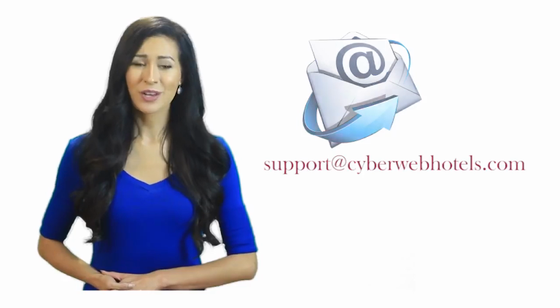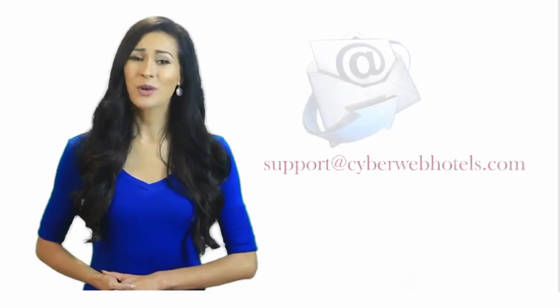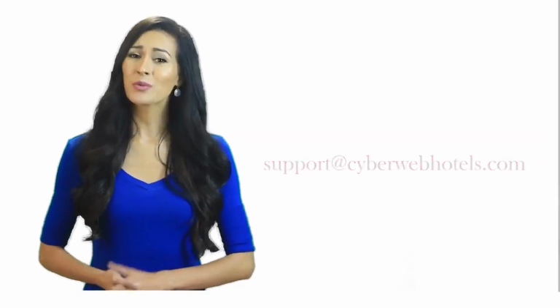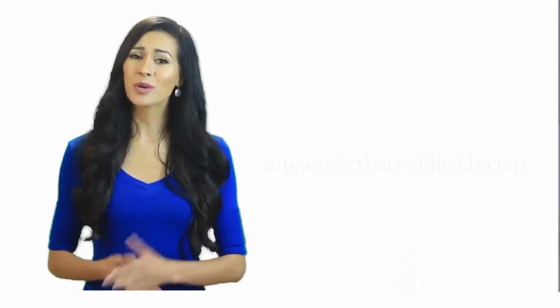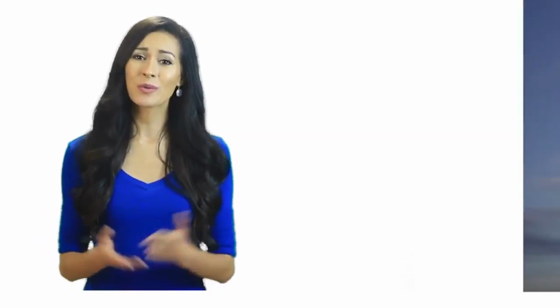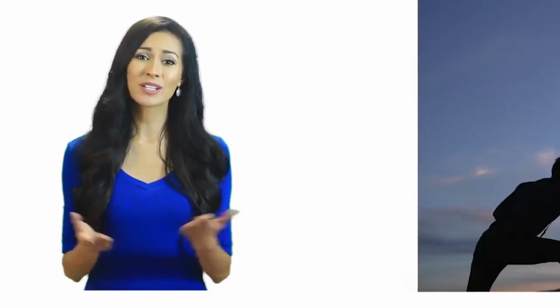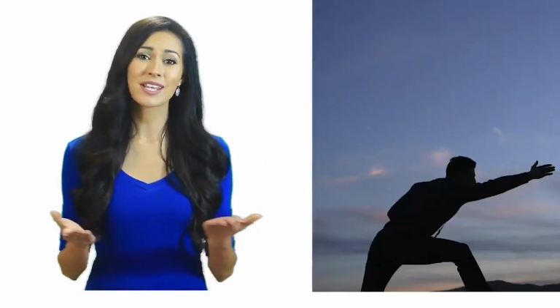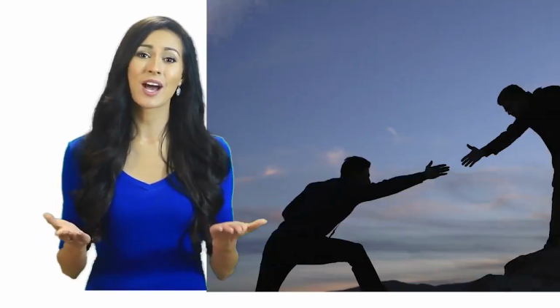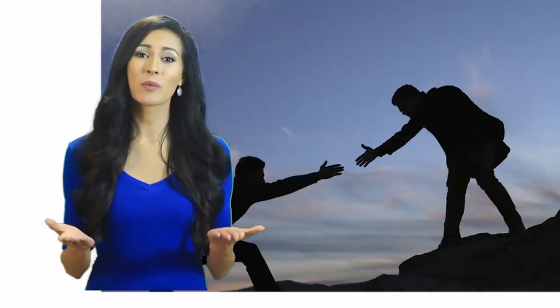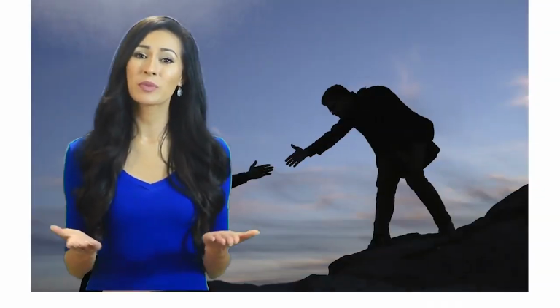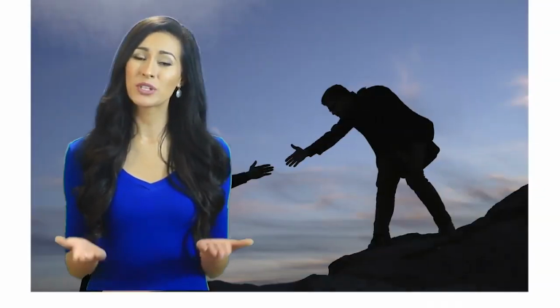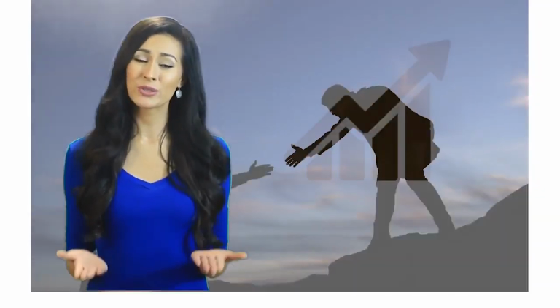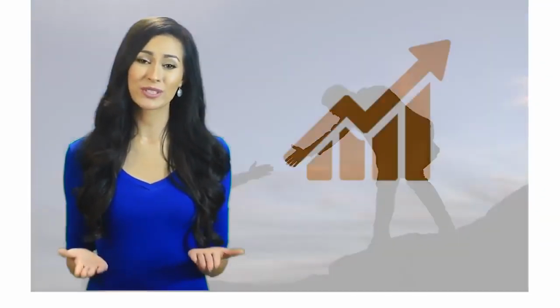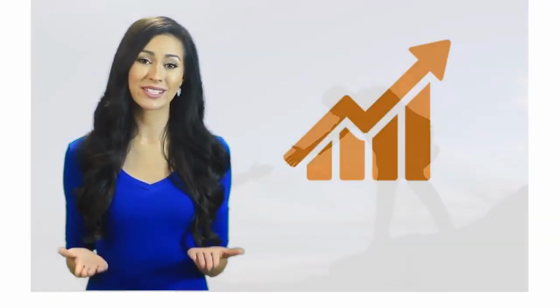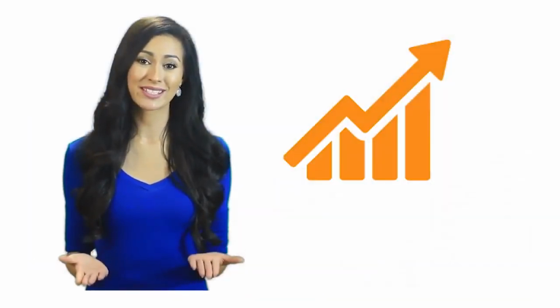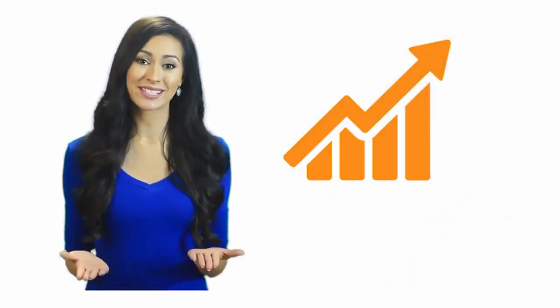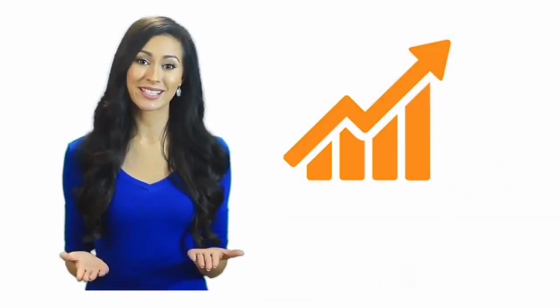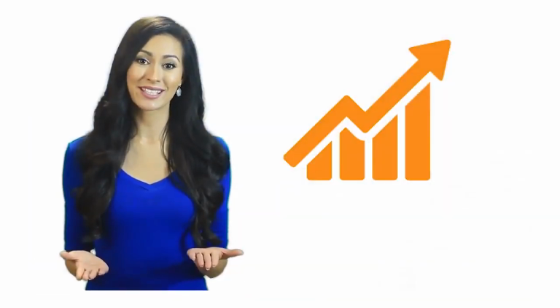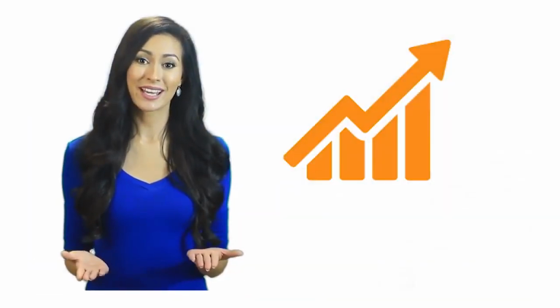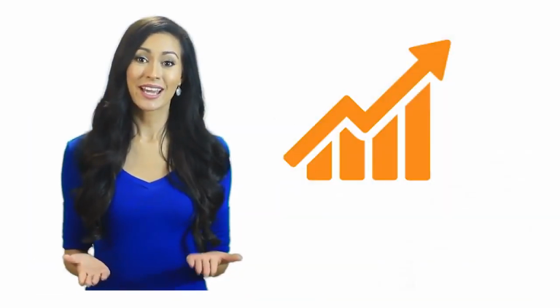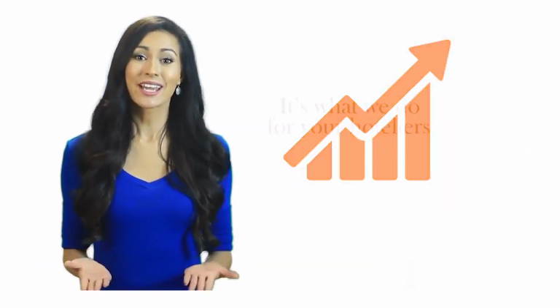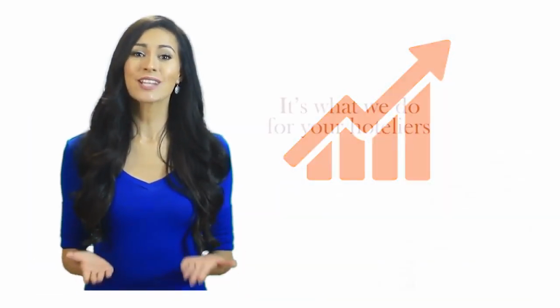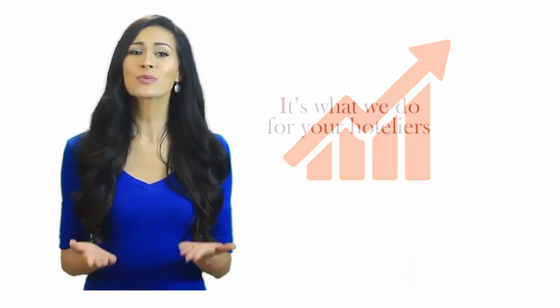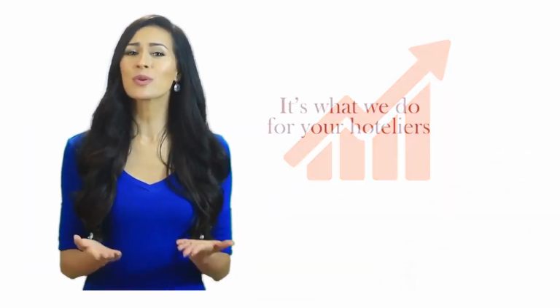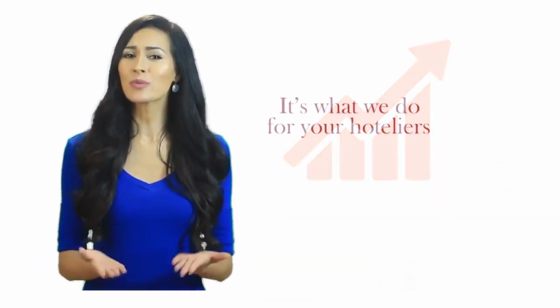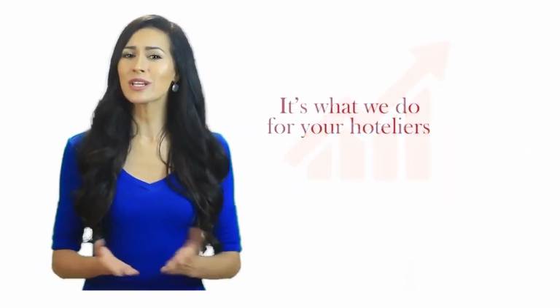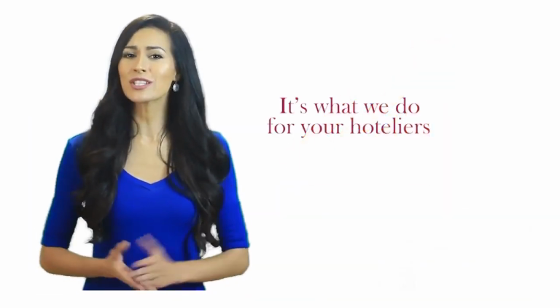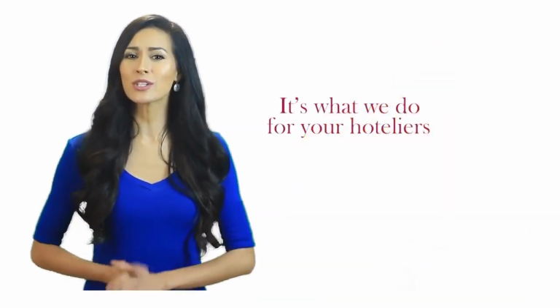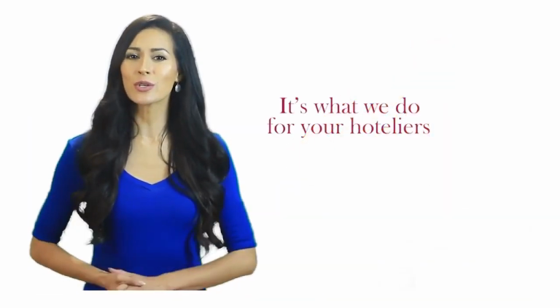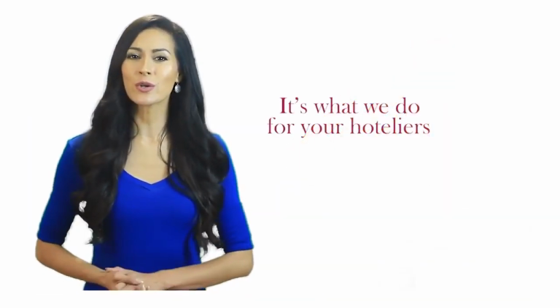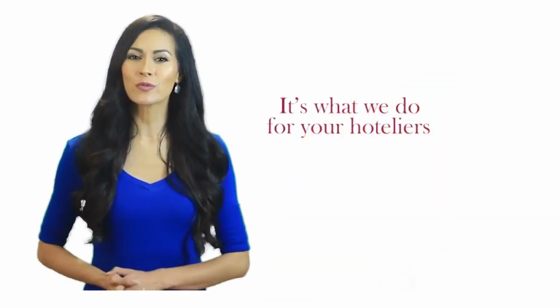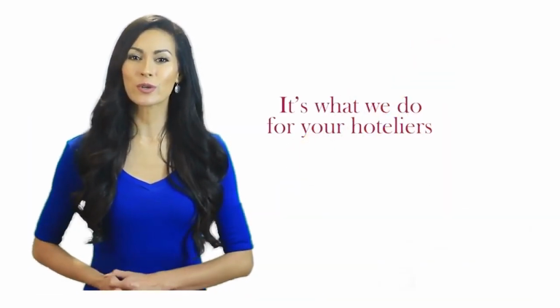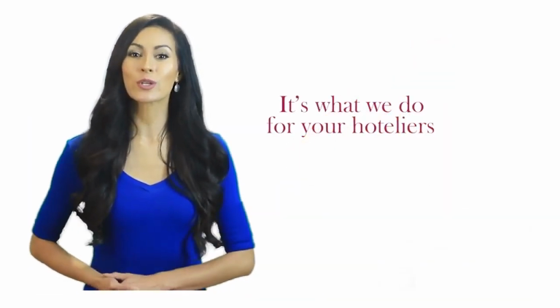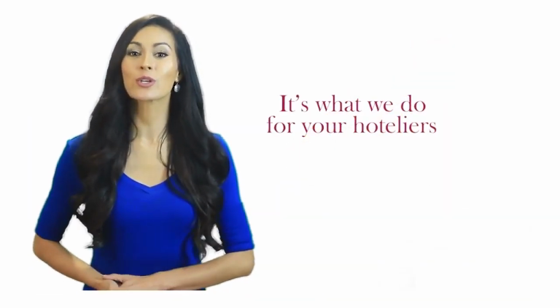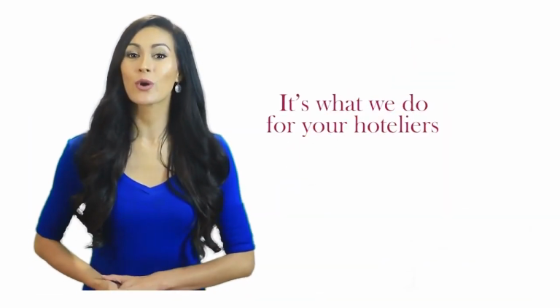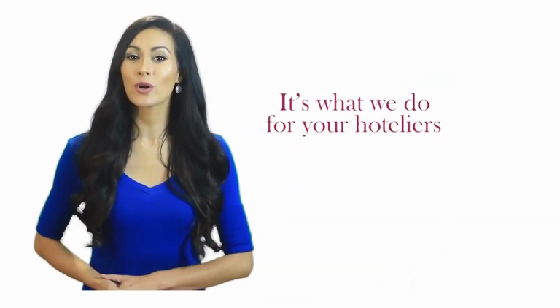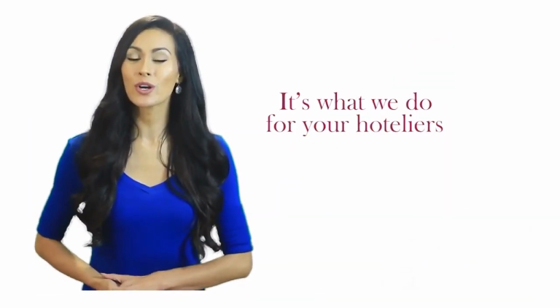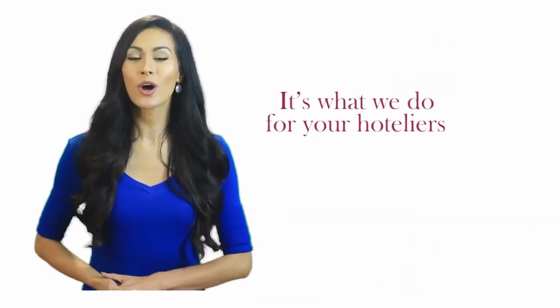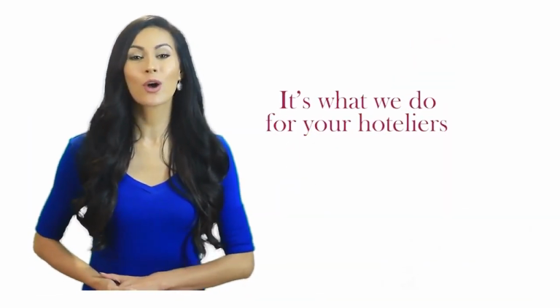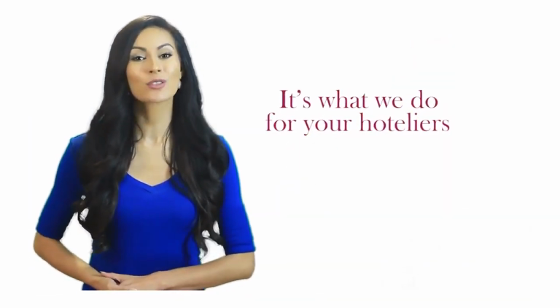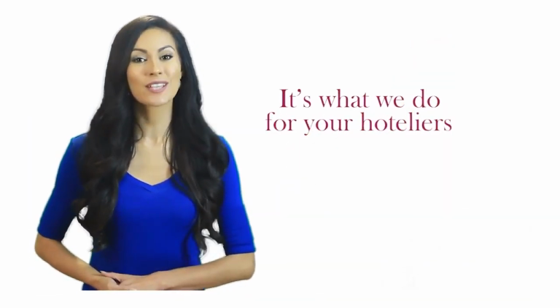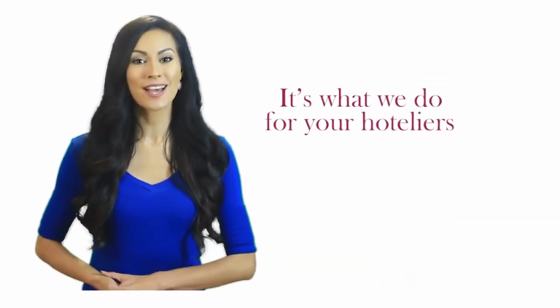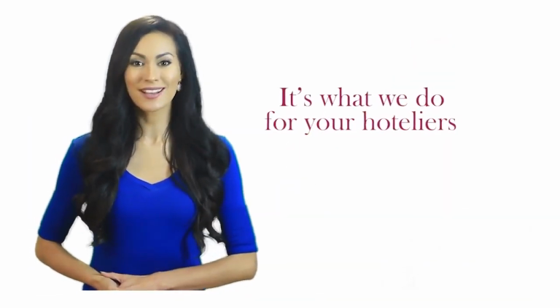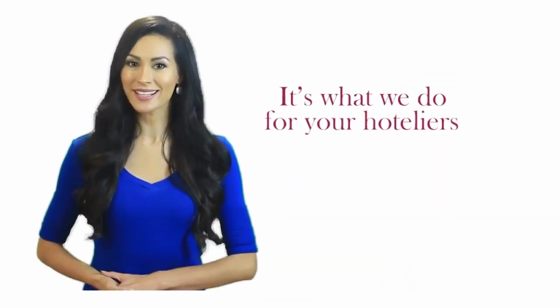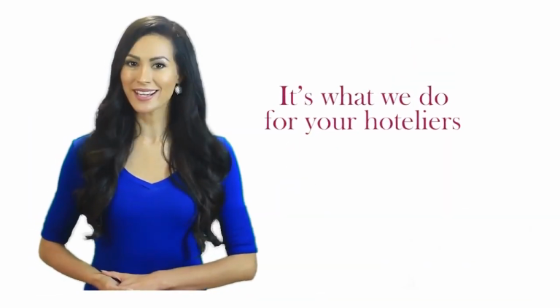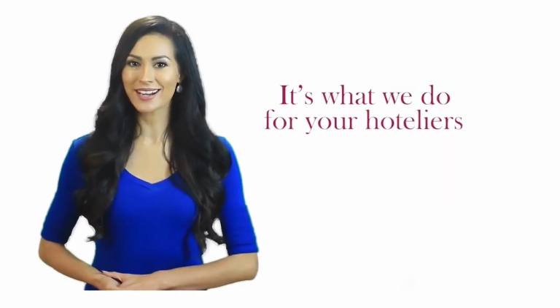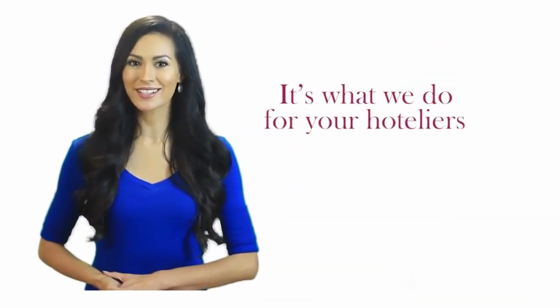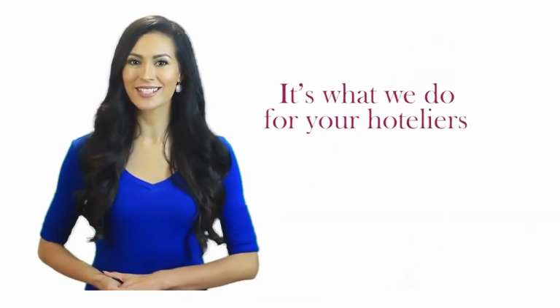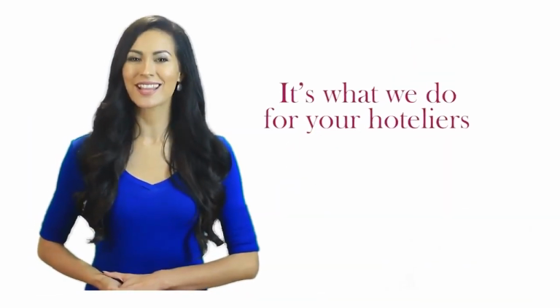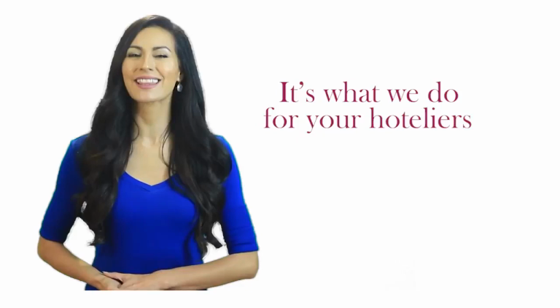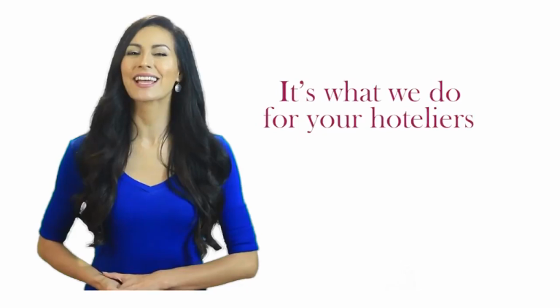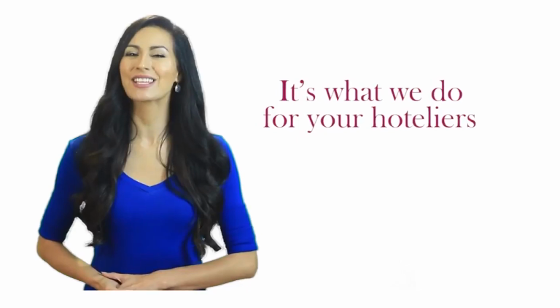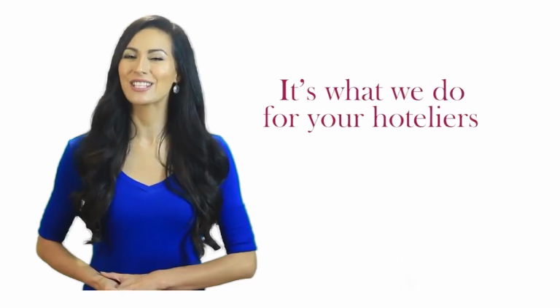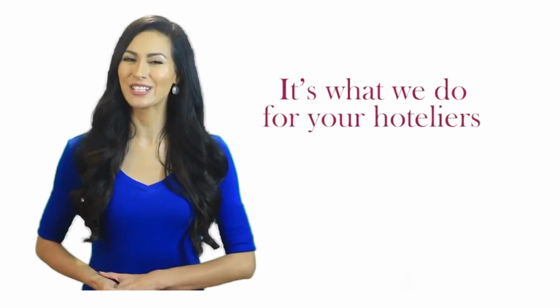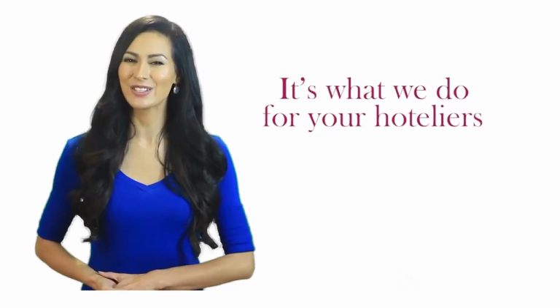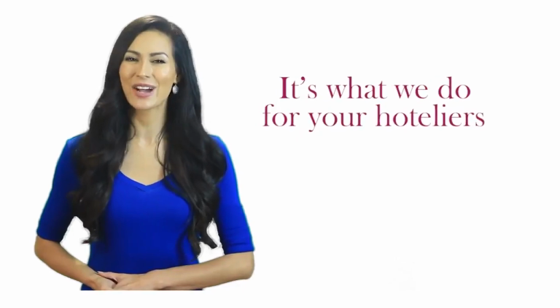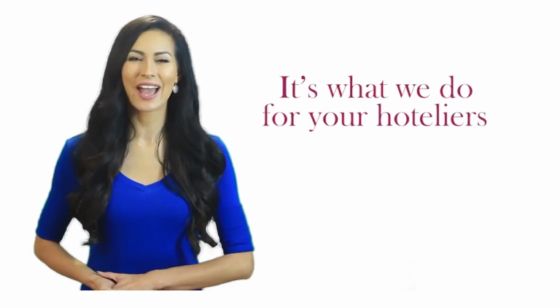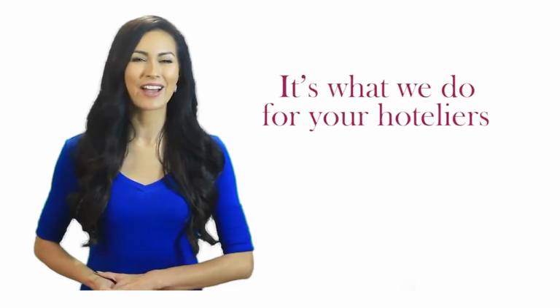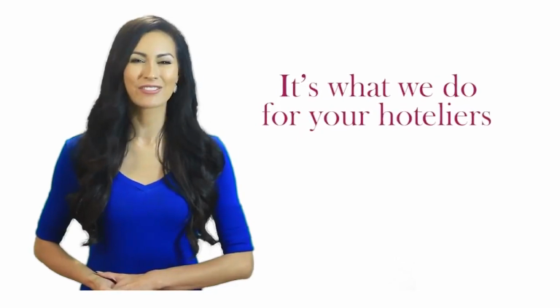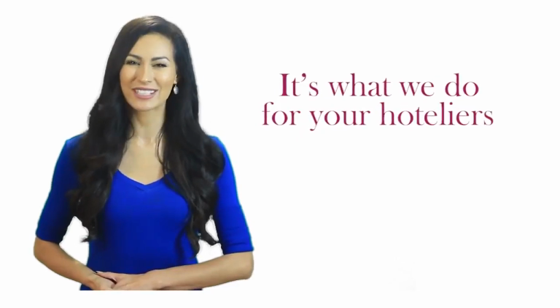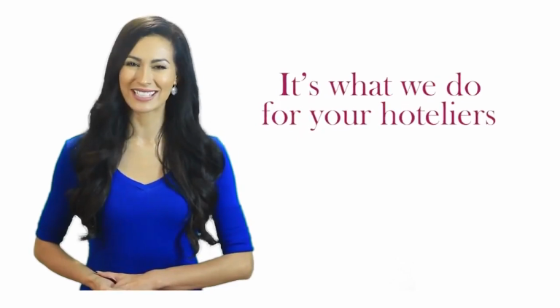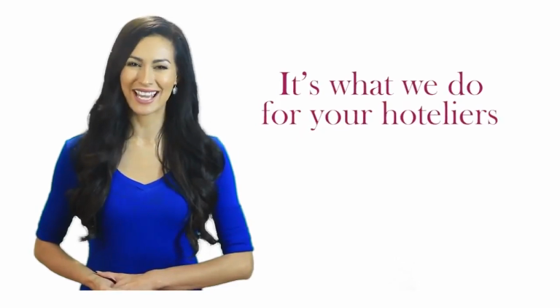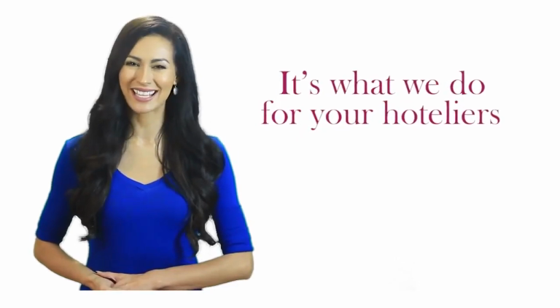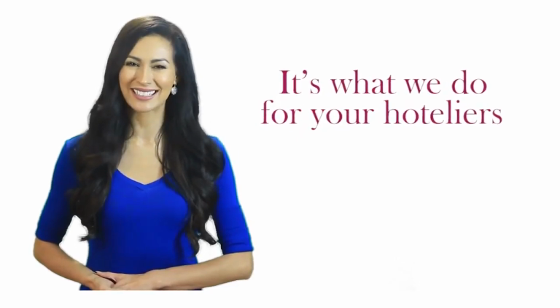We want to help you succeed. It's what we do for hoteliers like you every day.